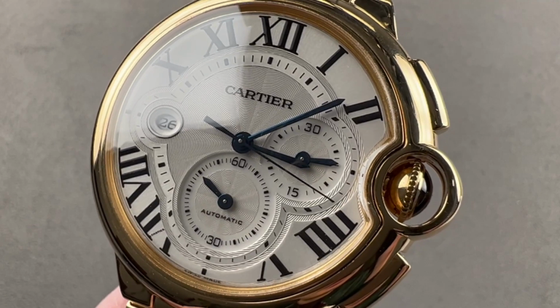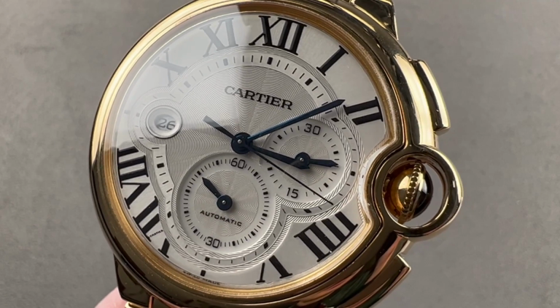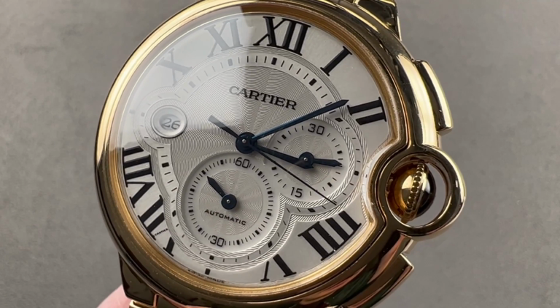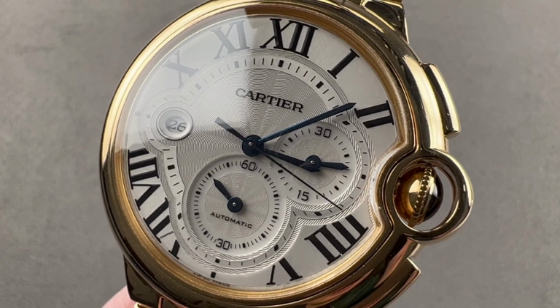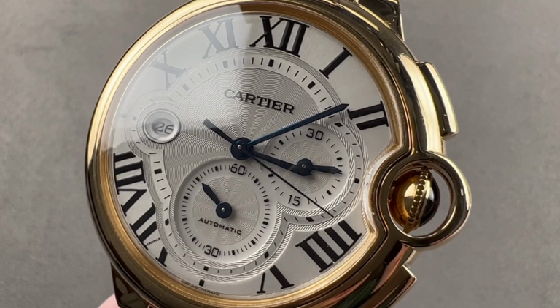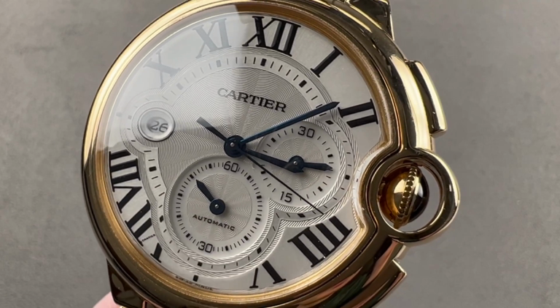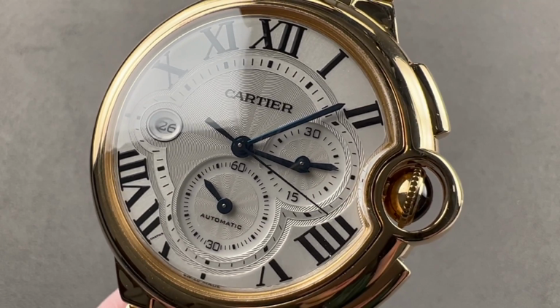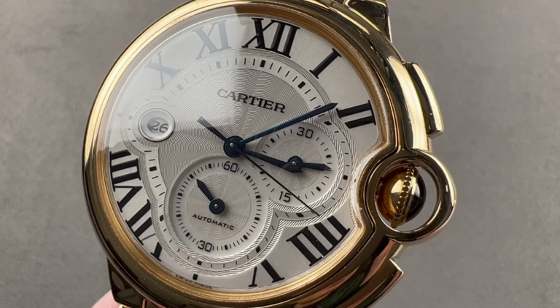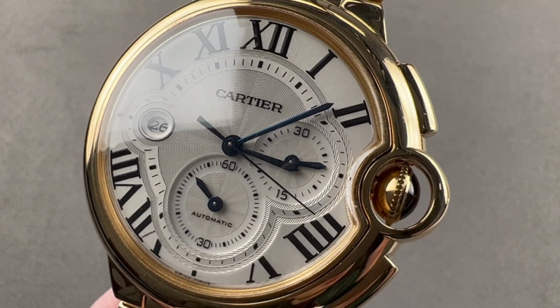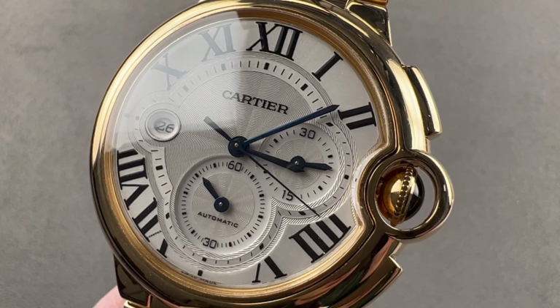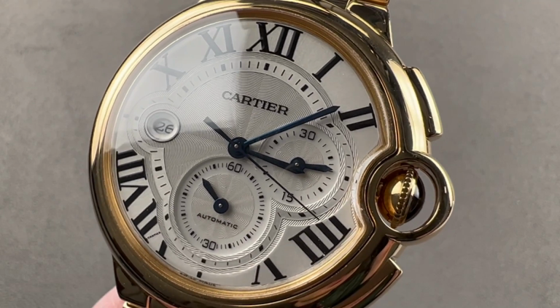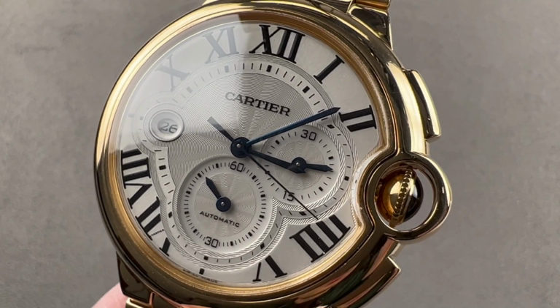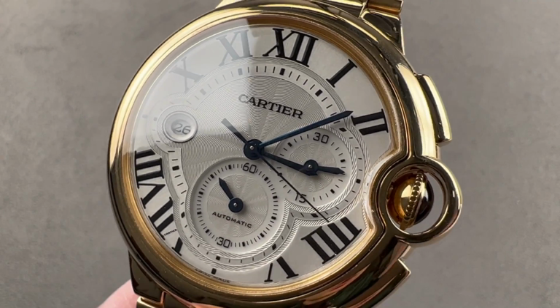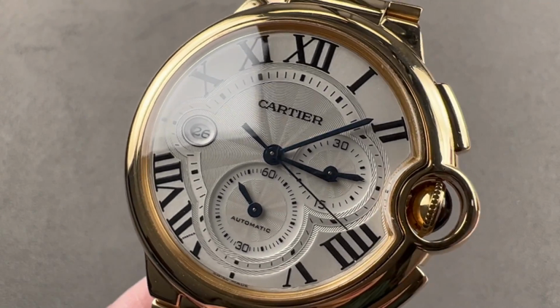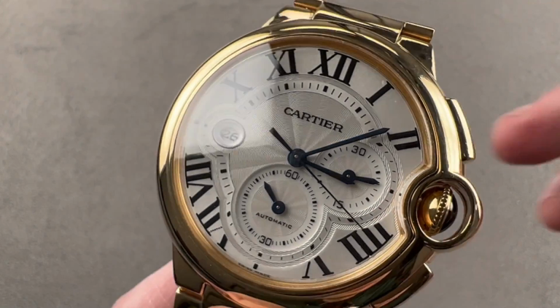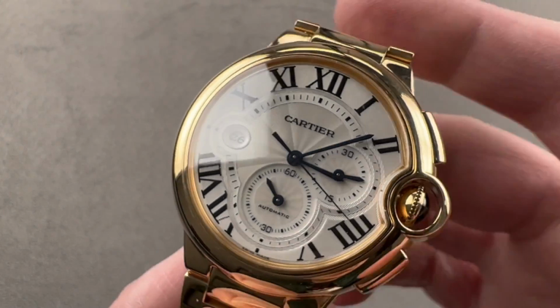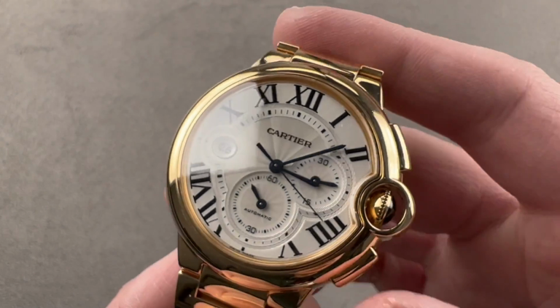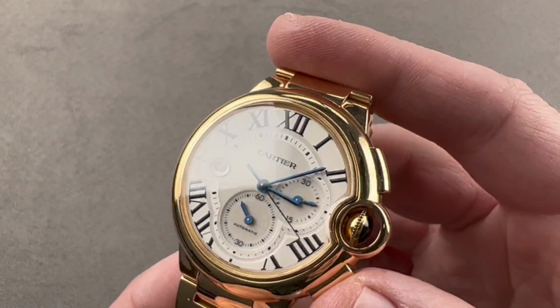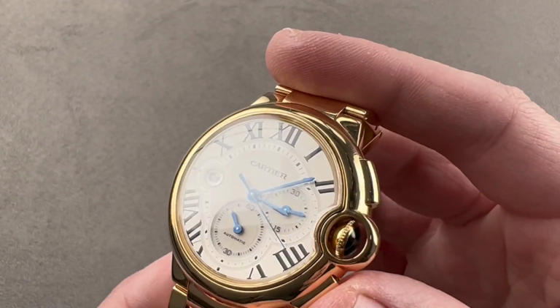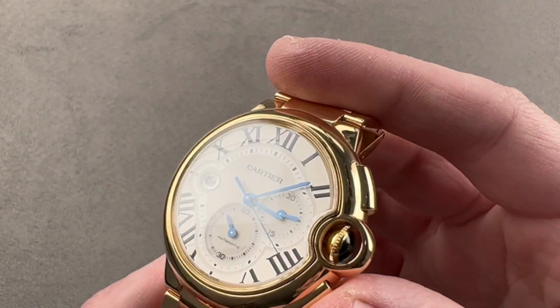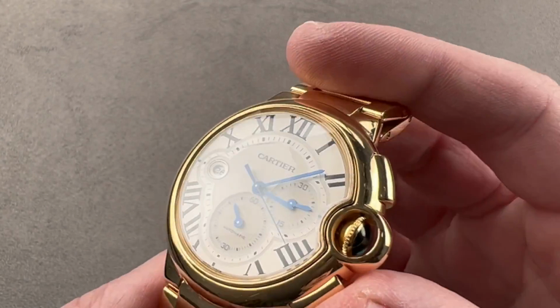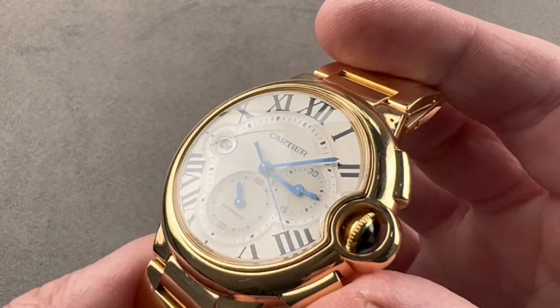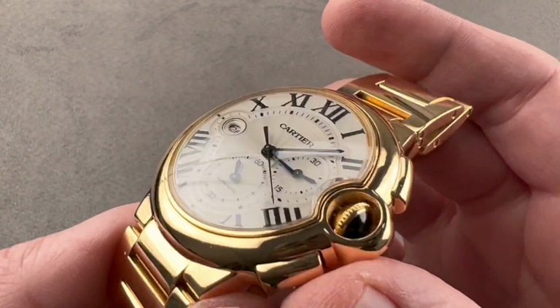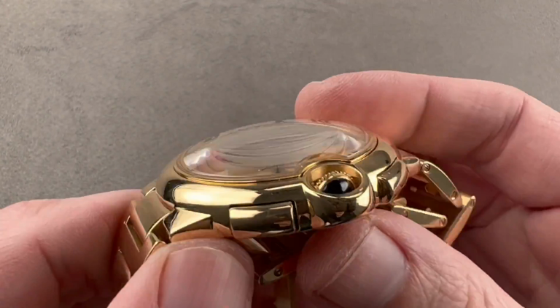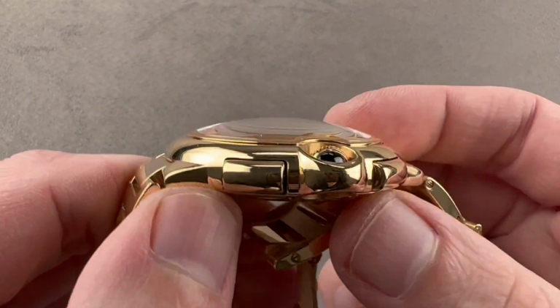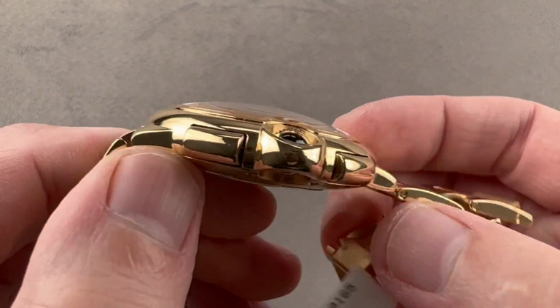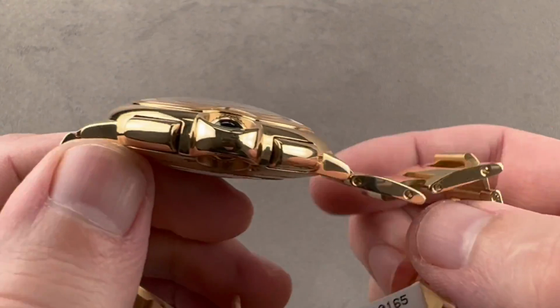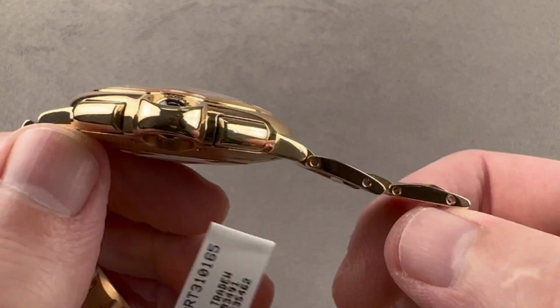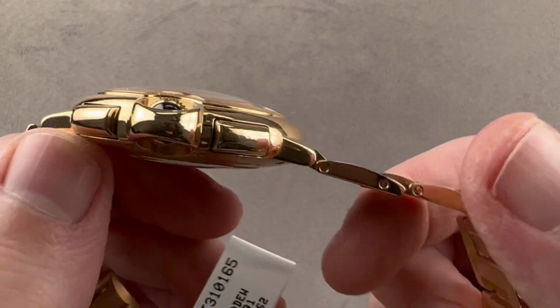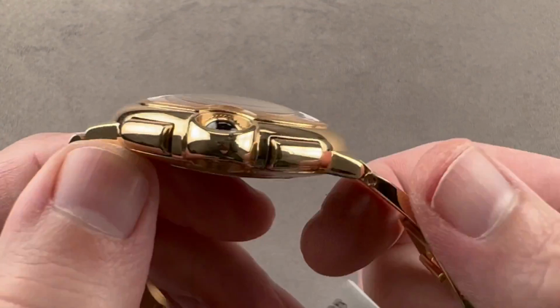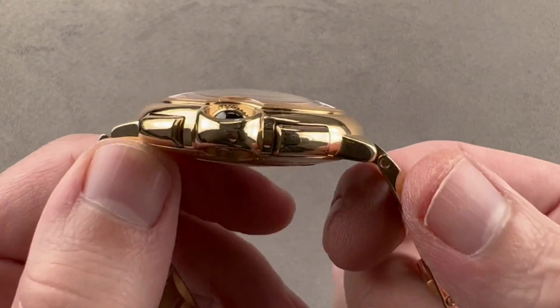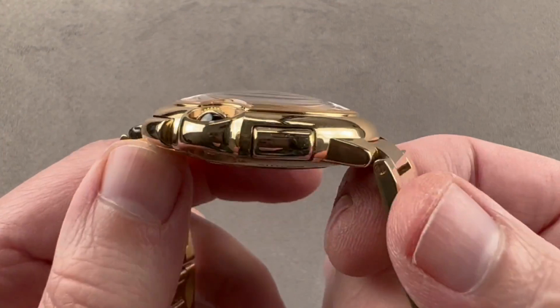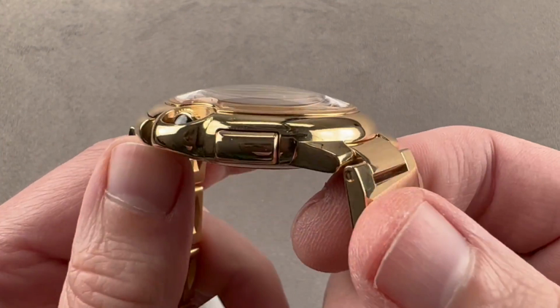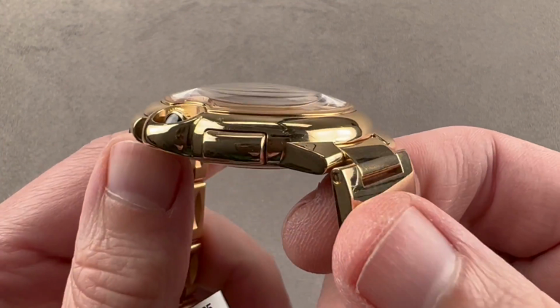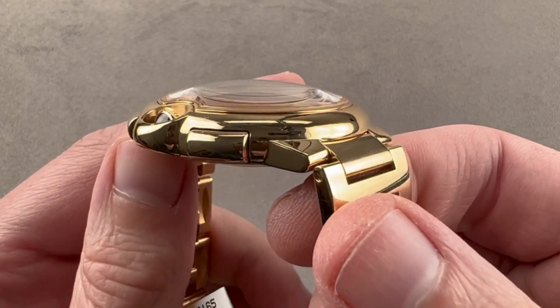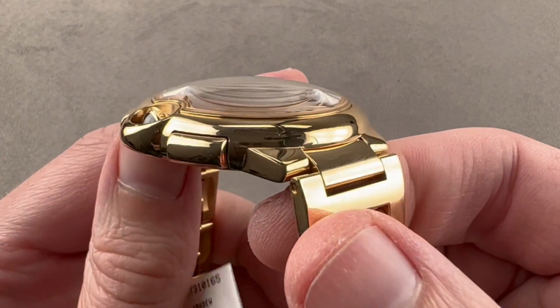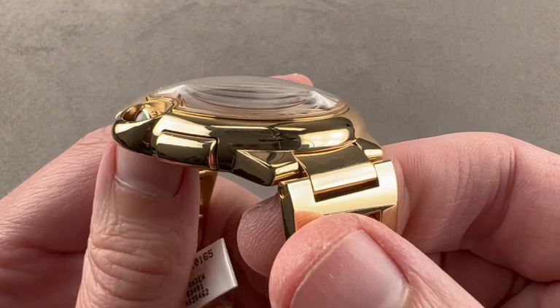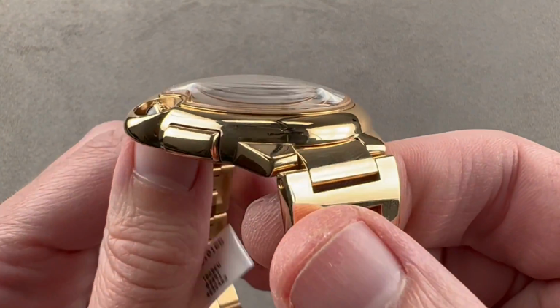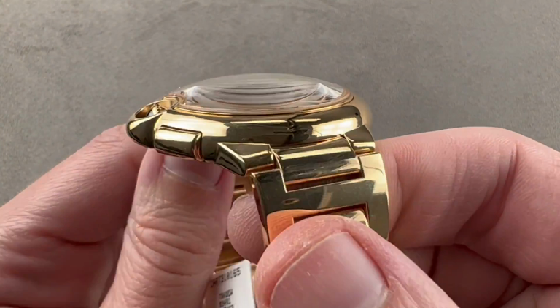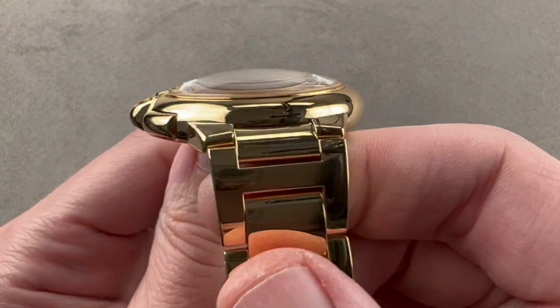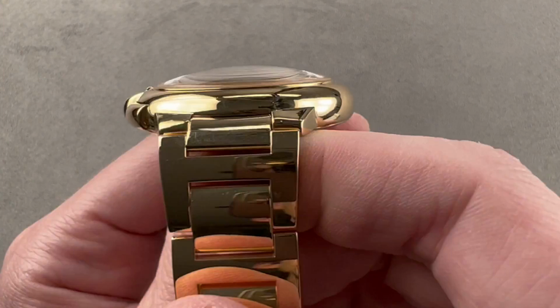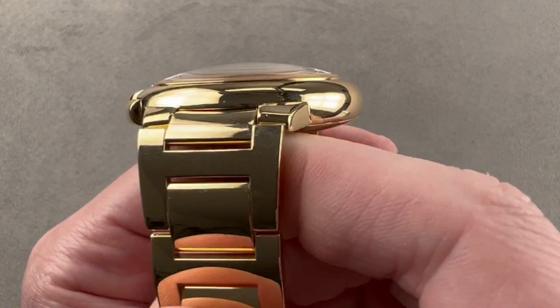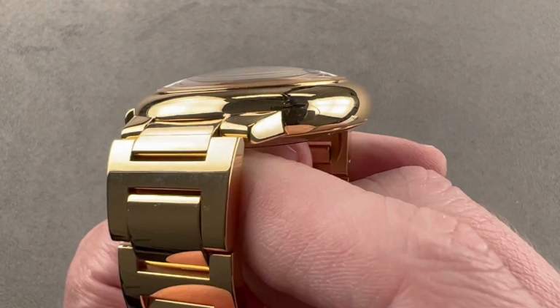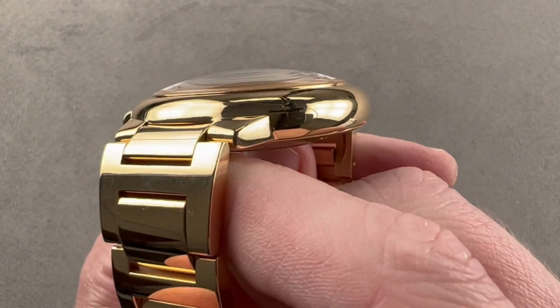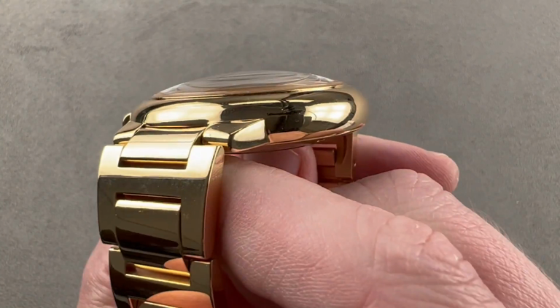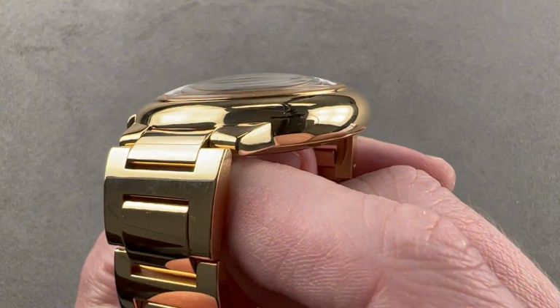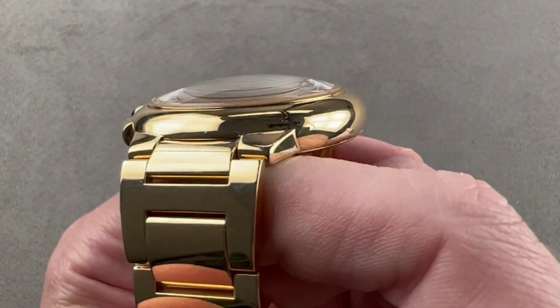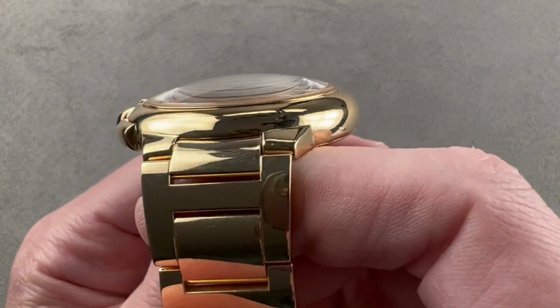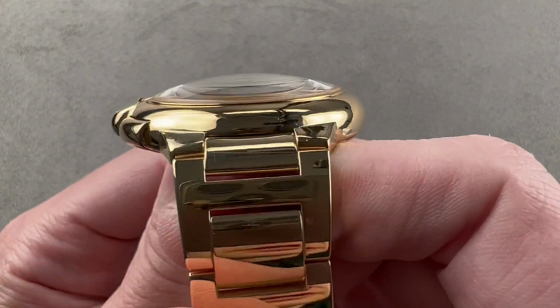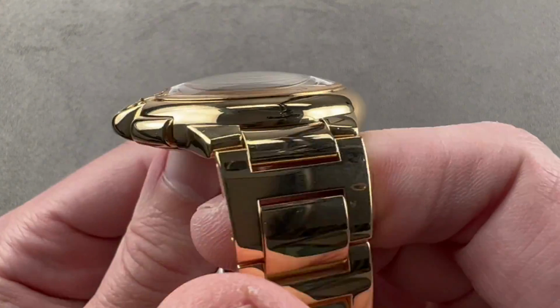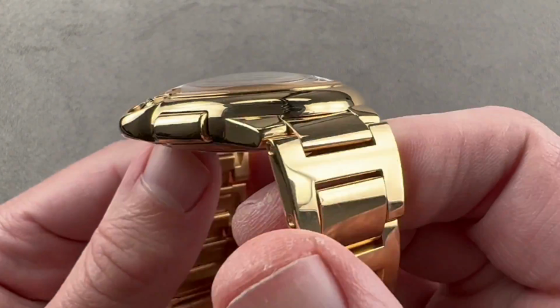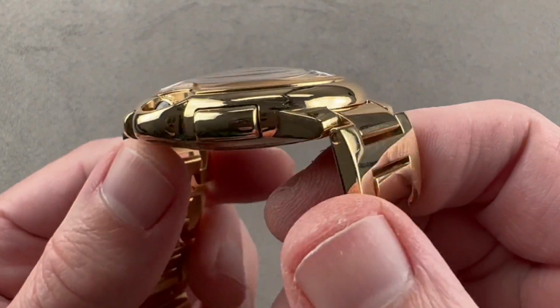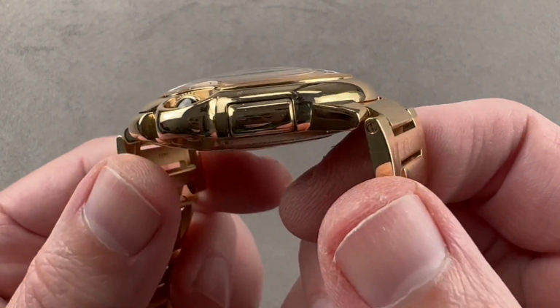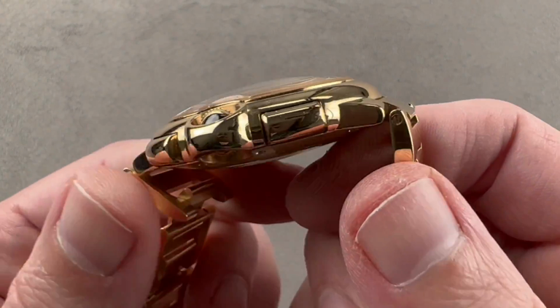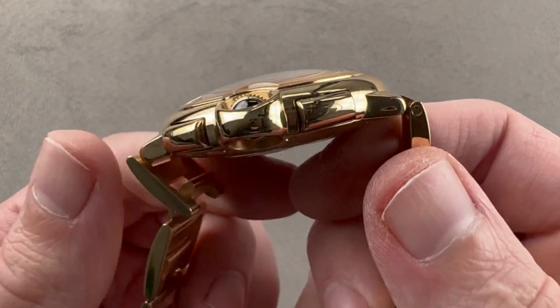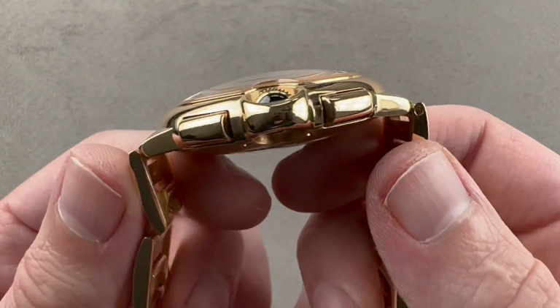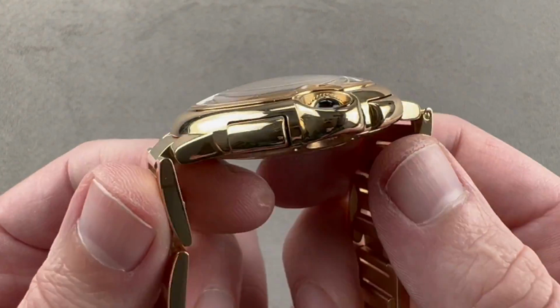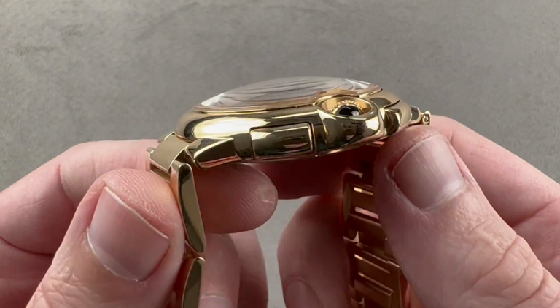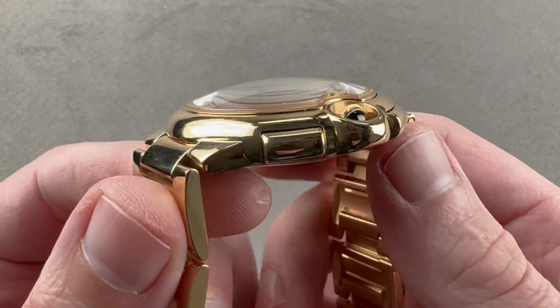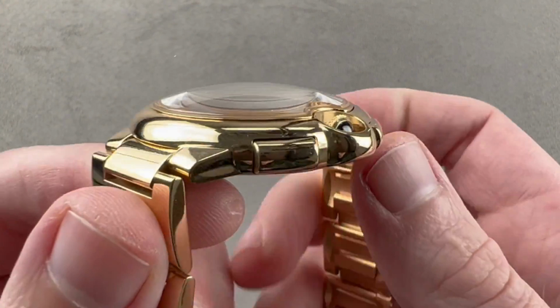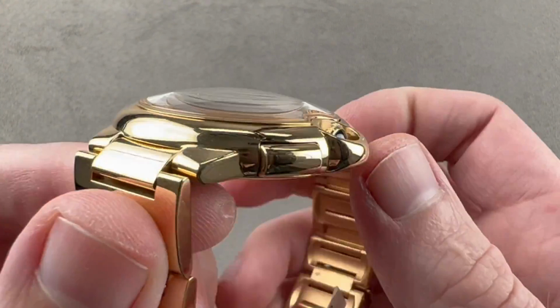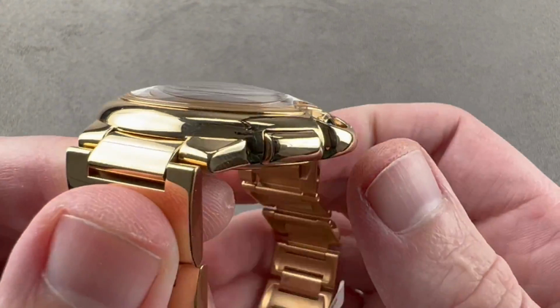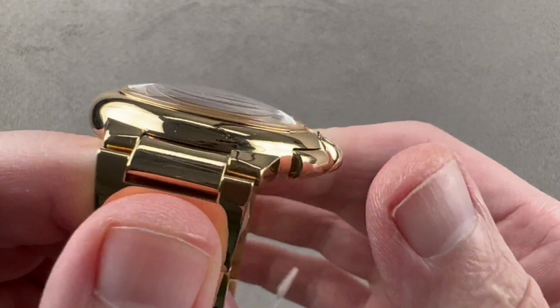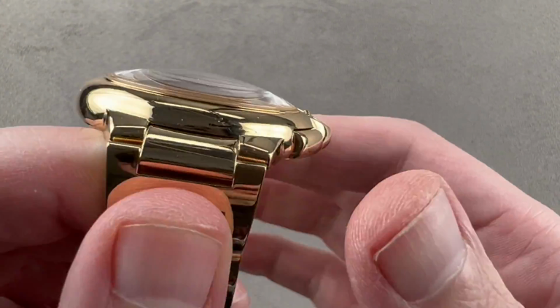Hi, I'm Tim. Welcome to Watchbox, and thanks for logging on. If you love this watch, email me at tmasso at thewatchbox.com.